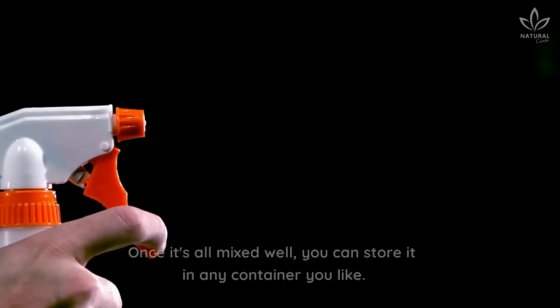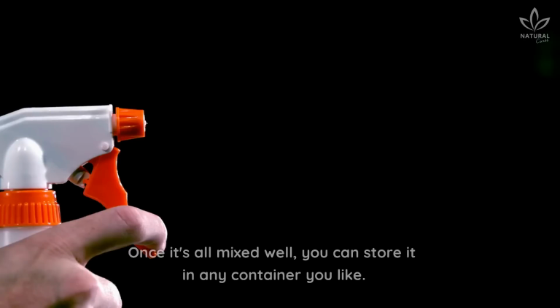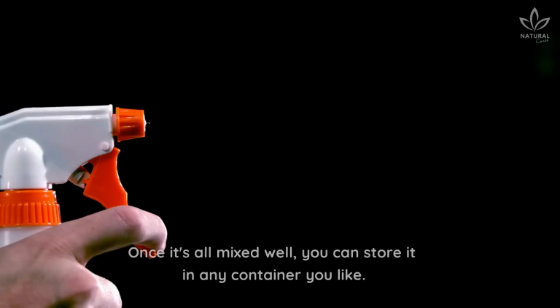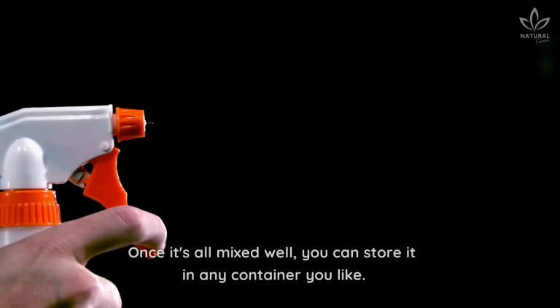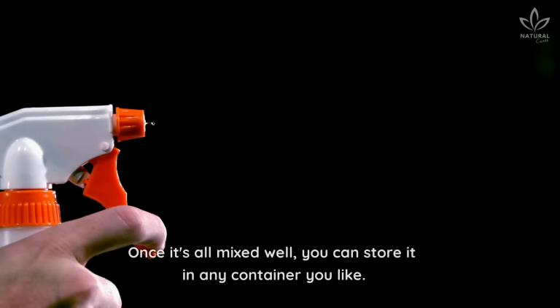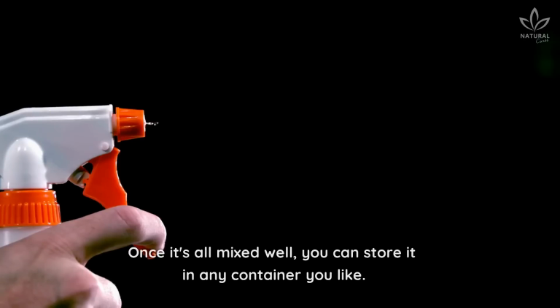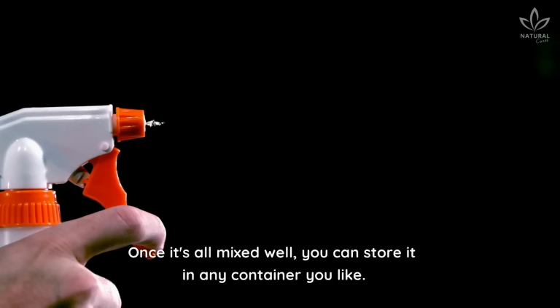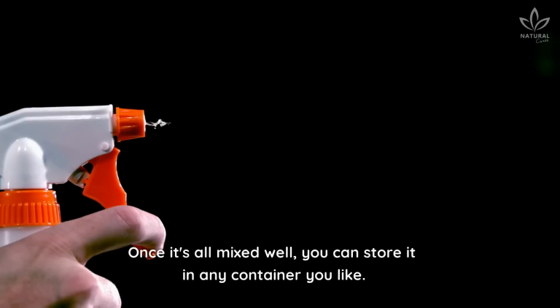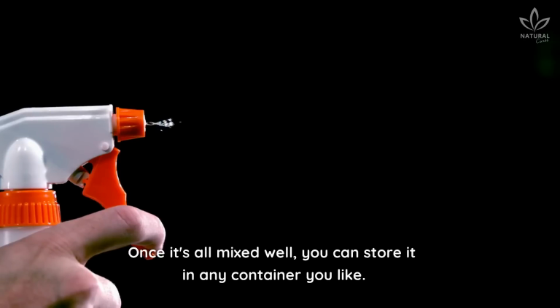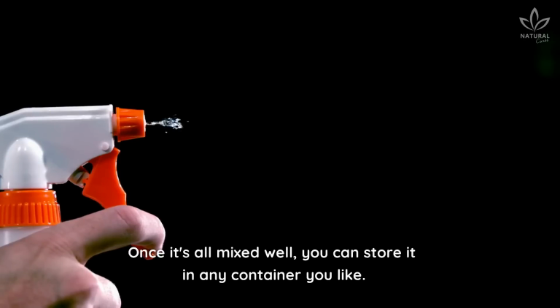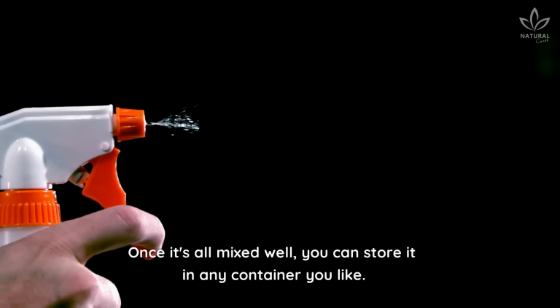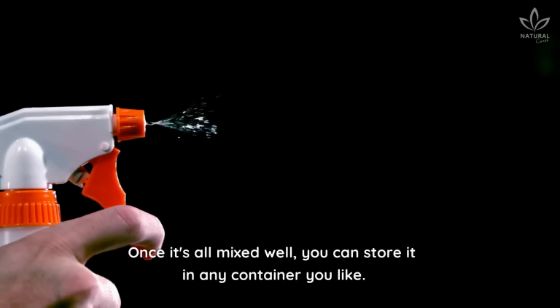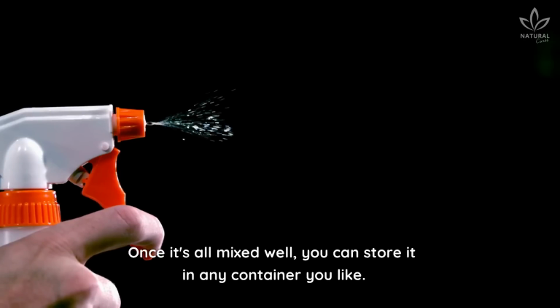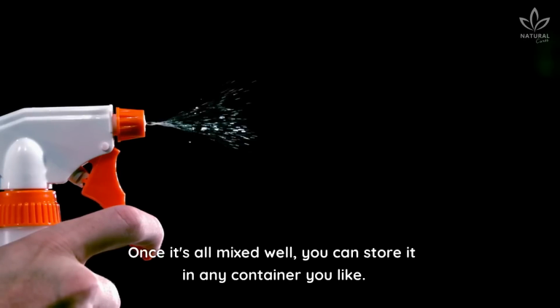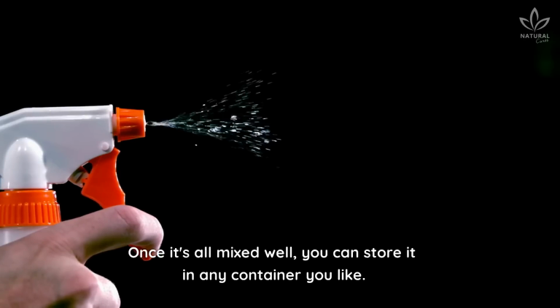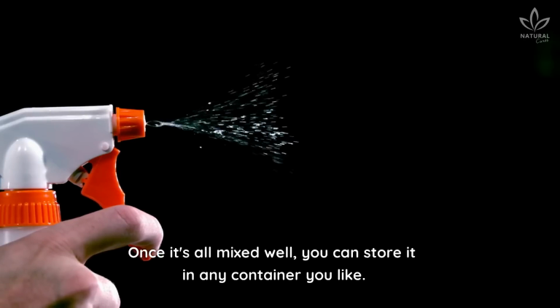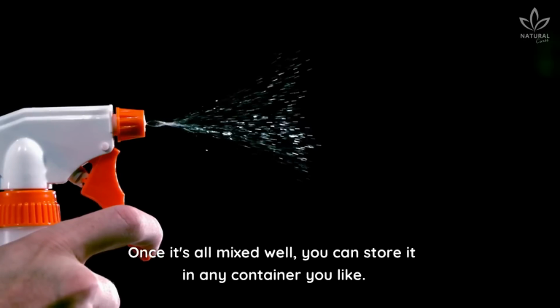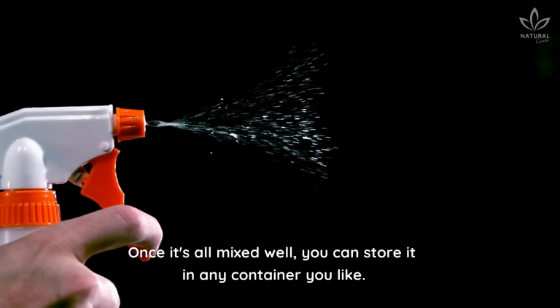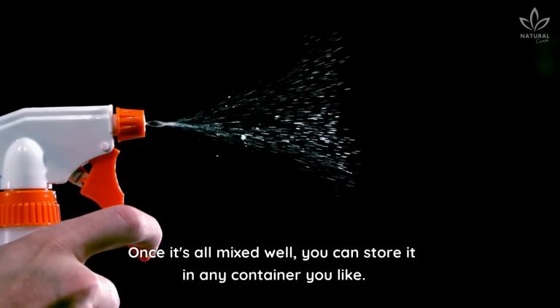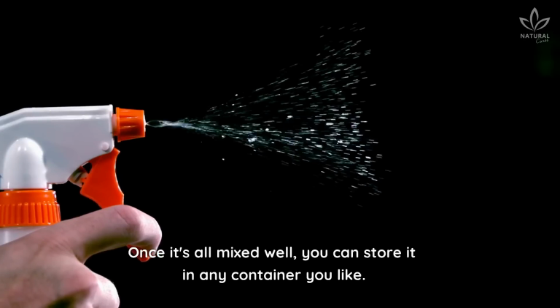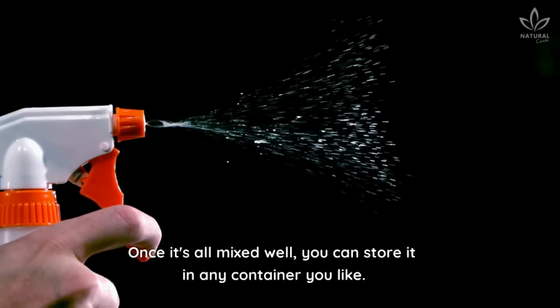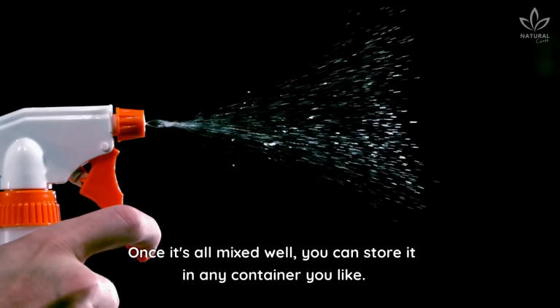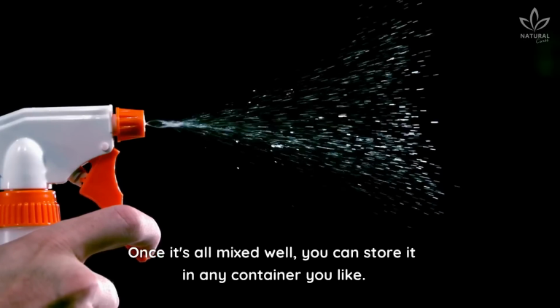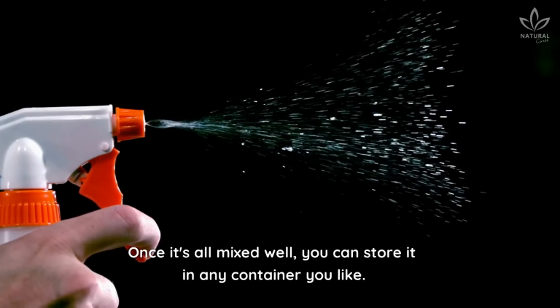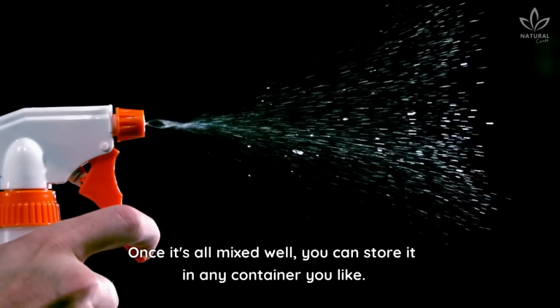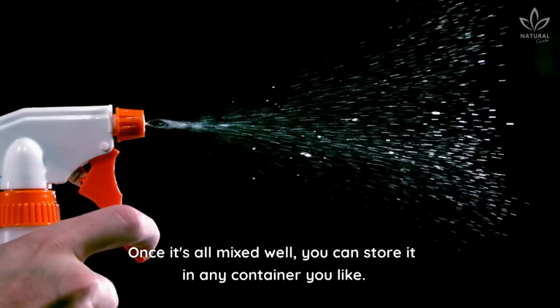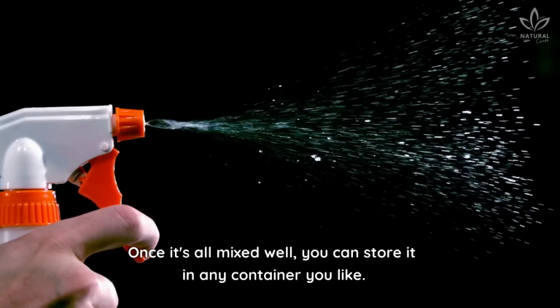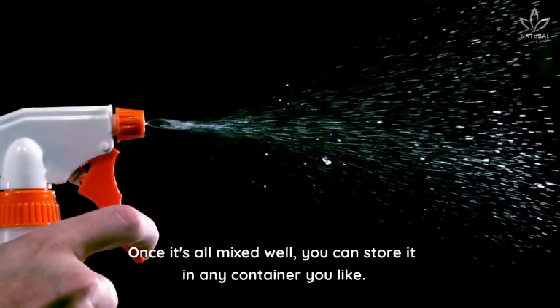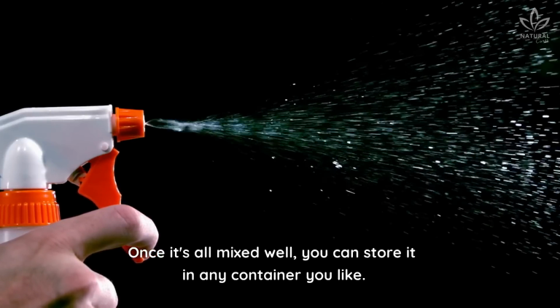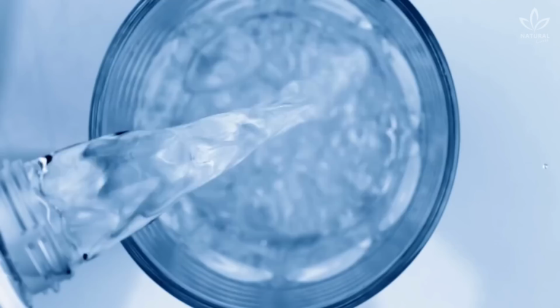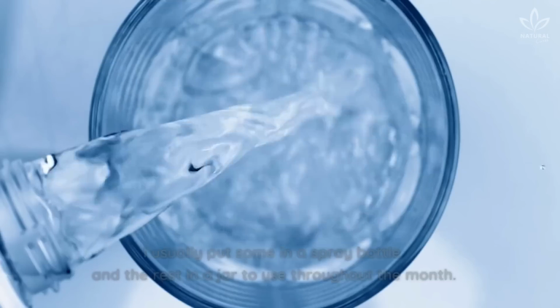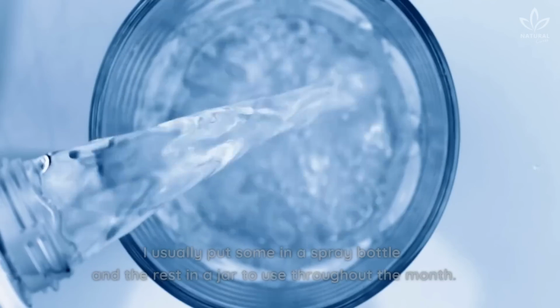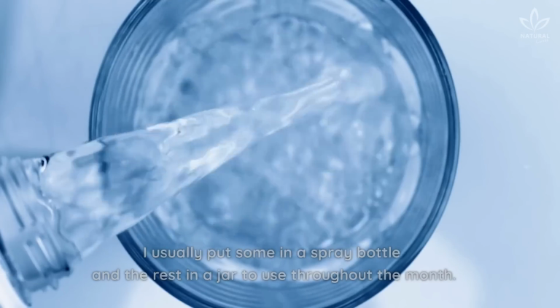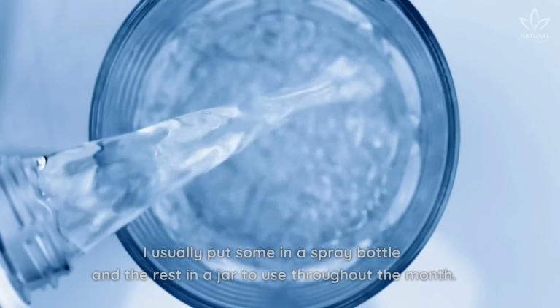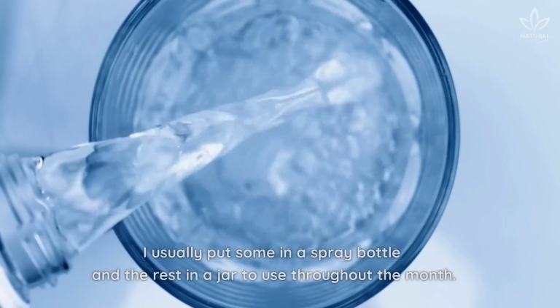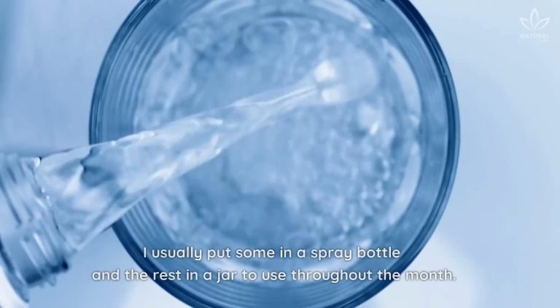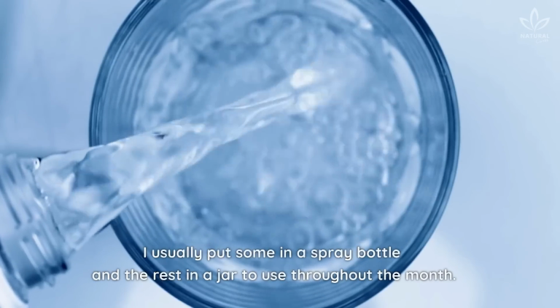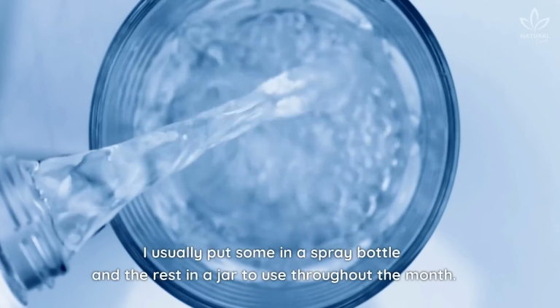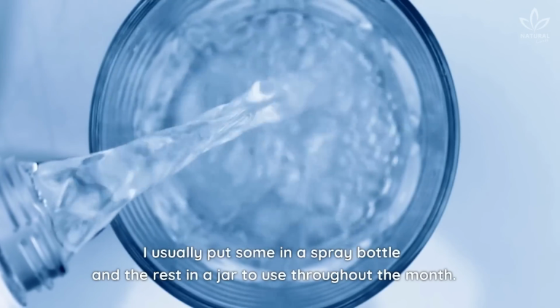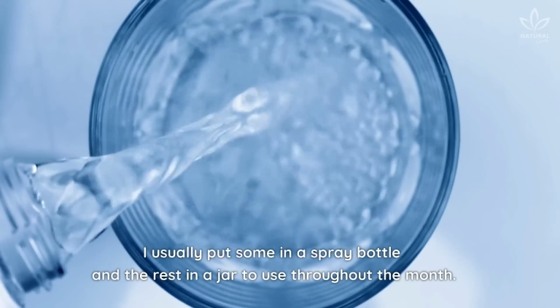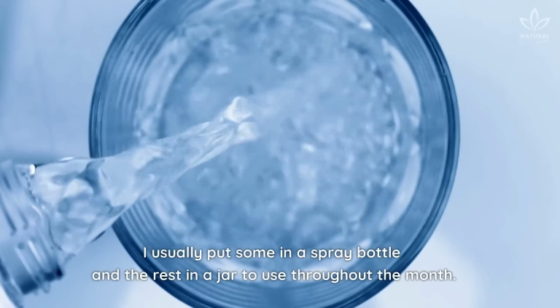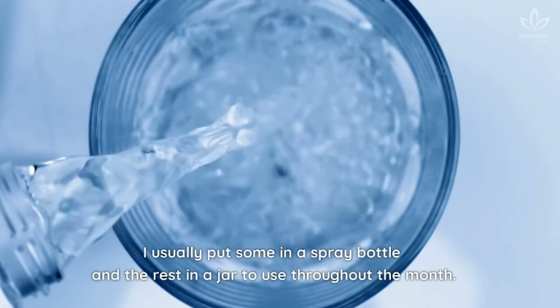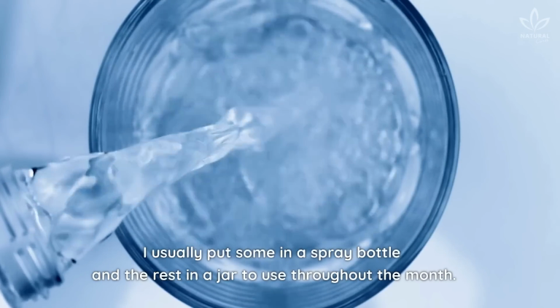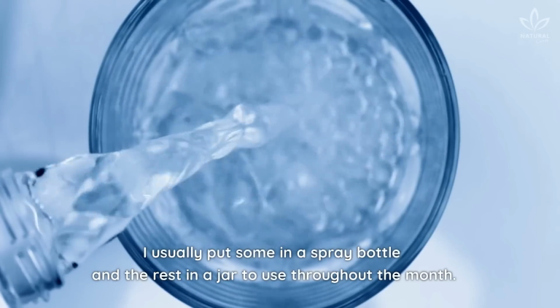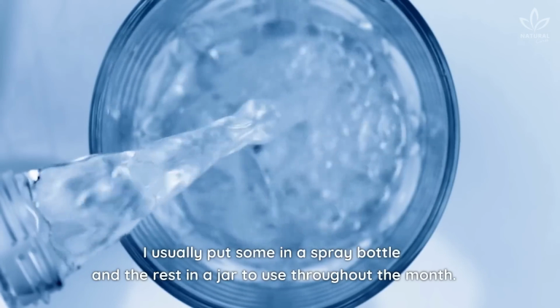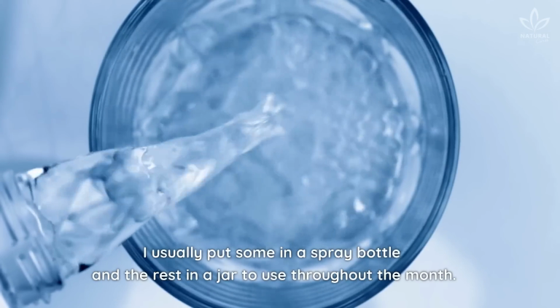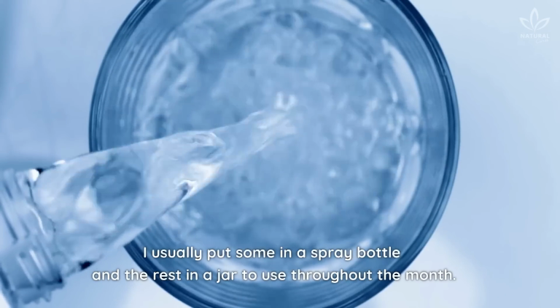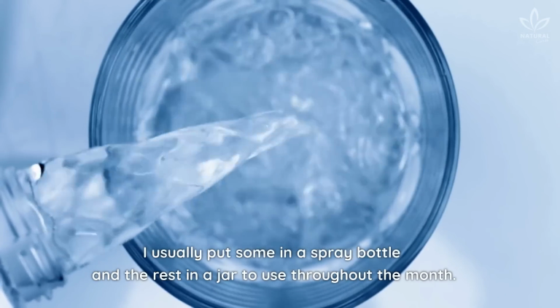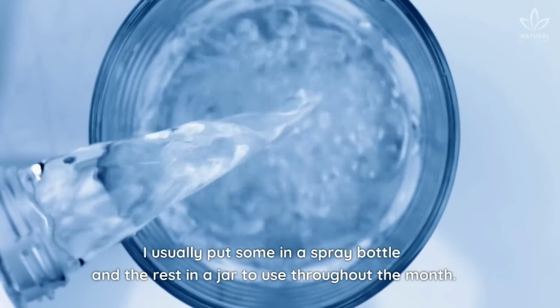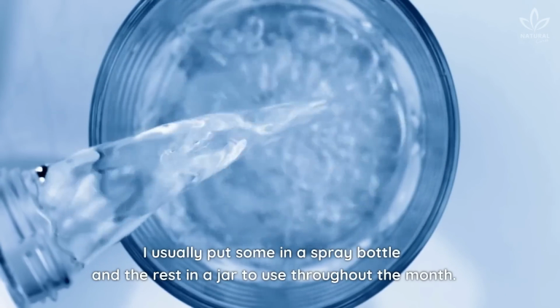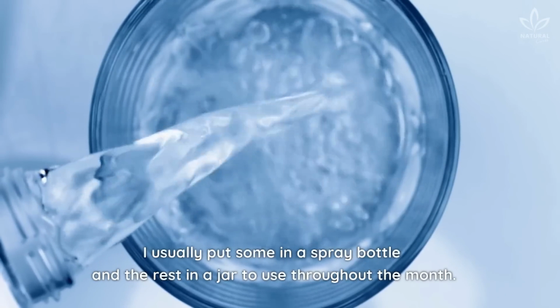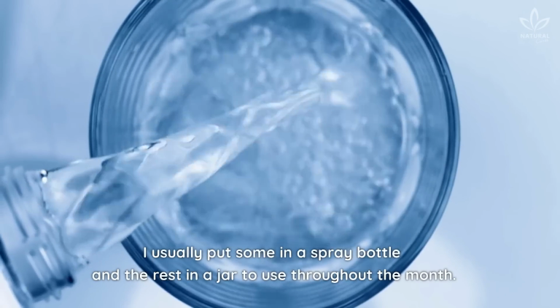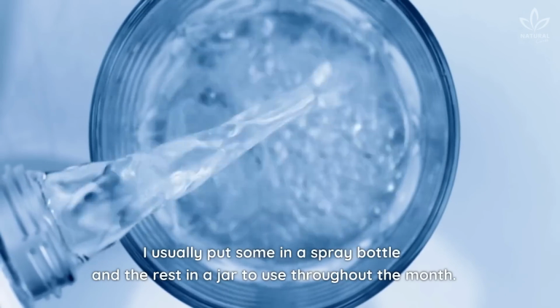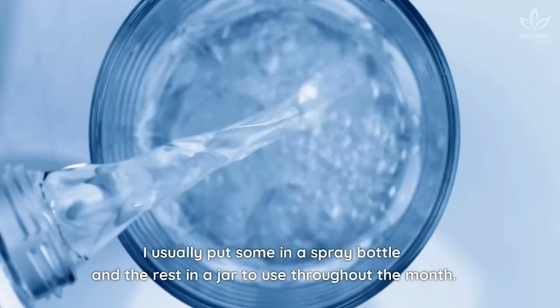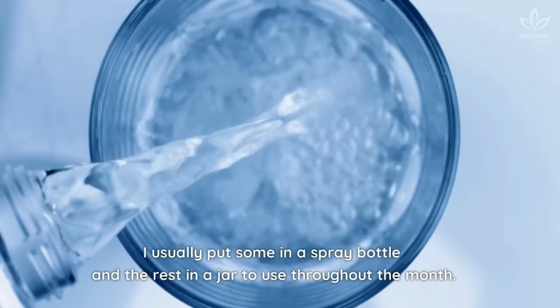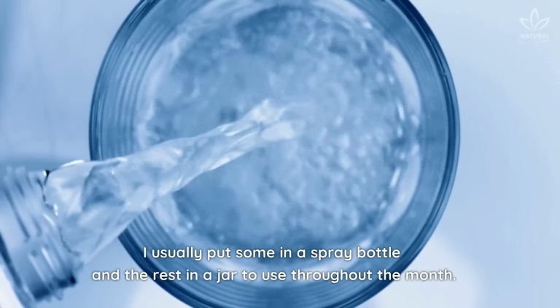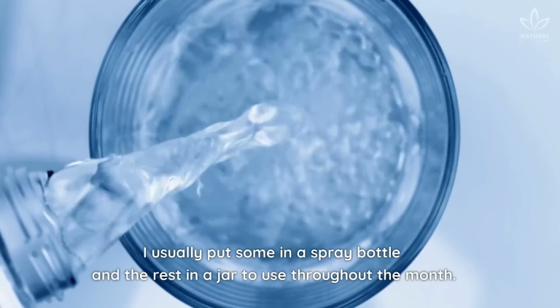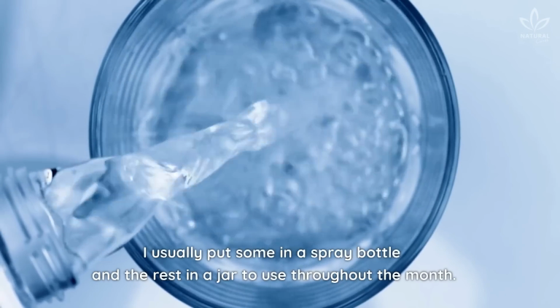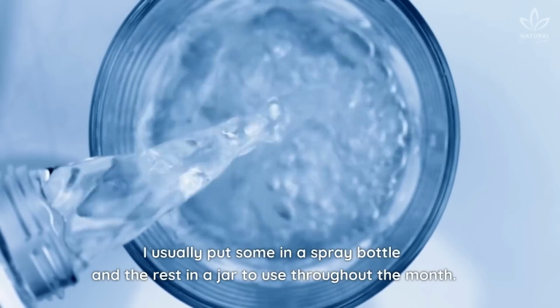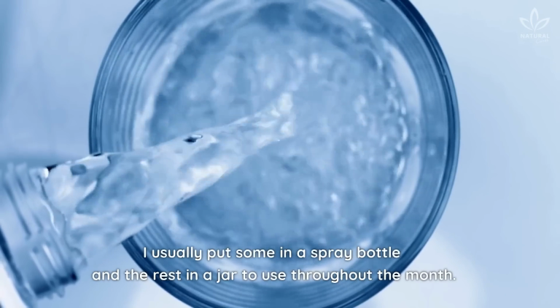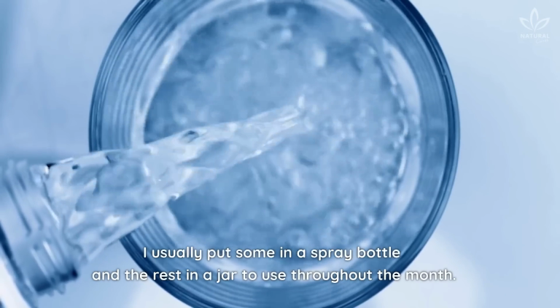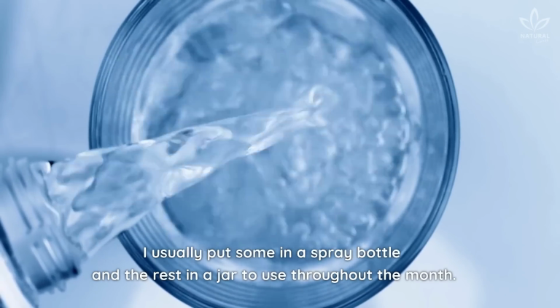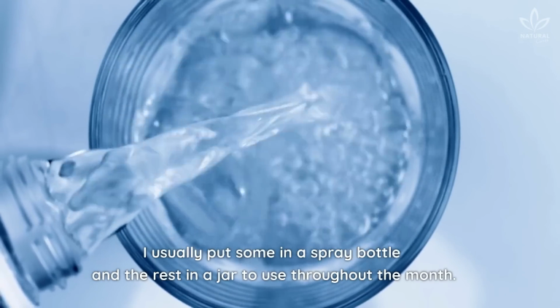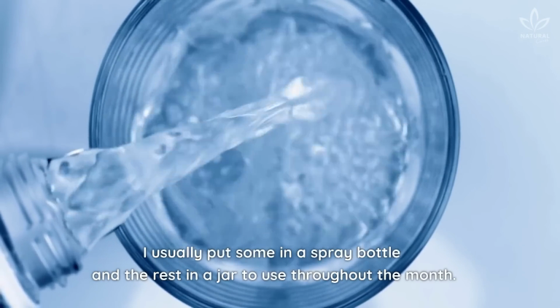Once it's all mixed well, you can store it in any container you like. I usually put some in a spray bottle and the rest in a jar to use throughout the month.